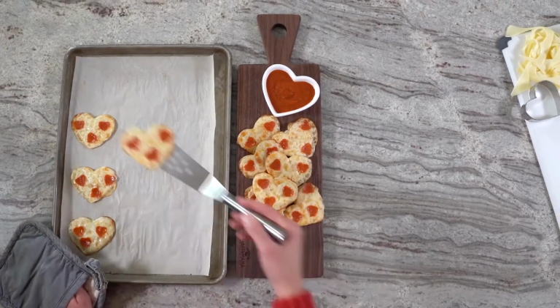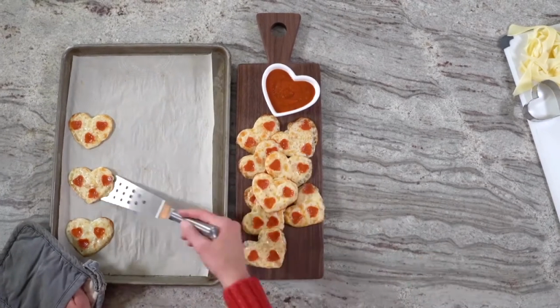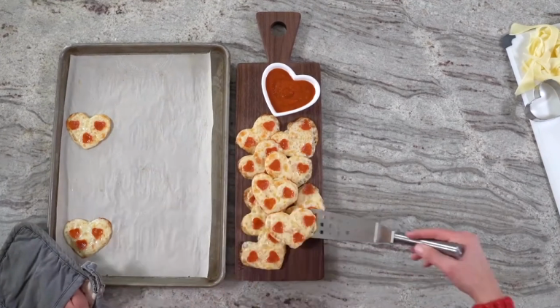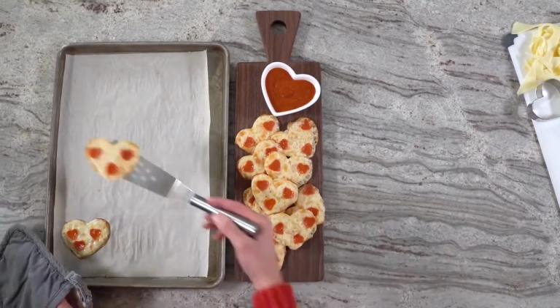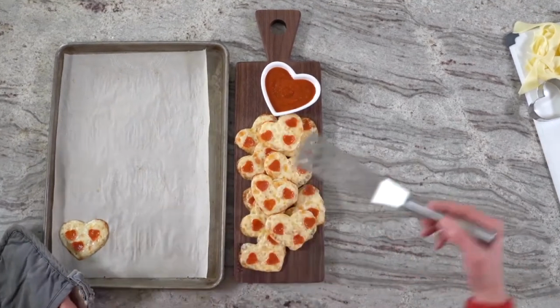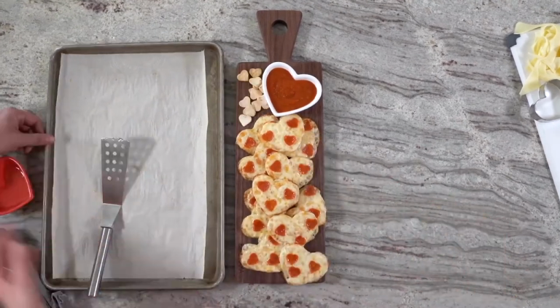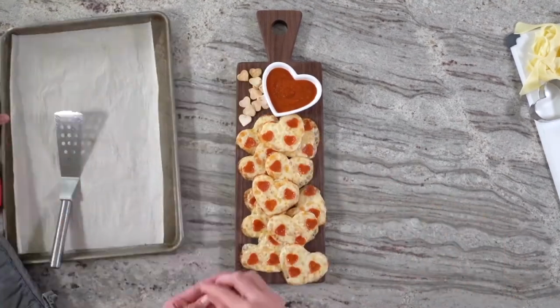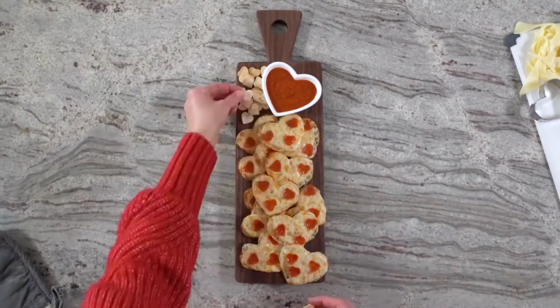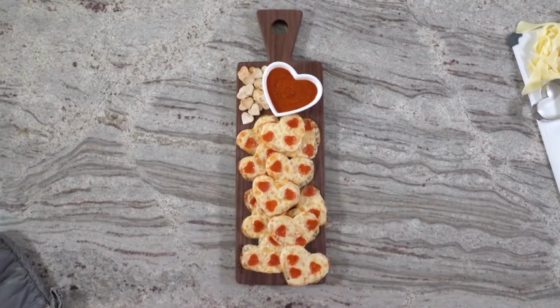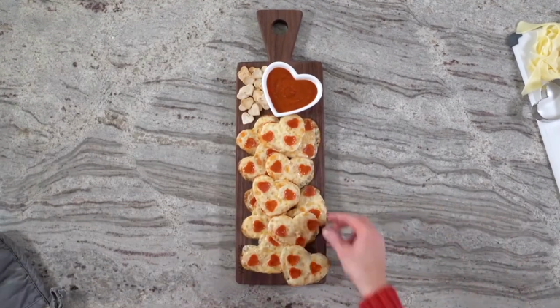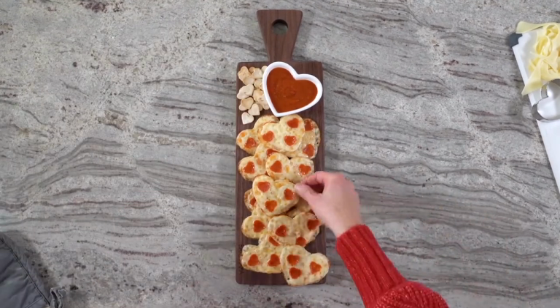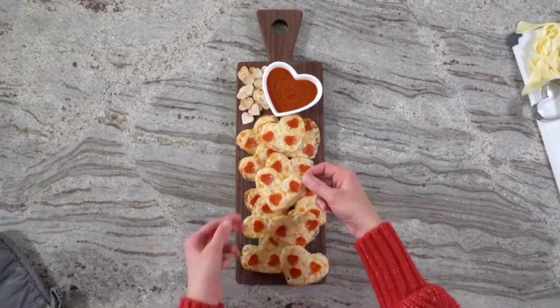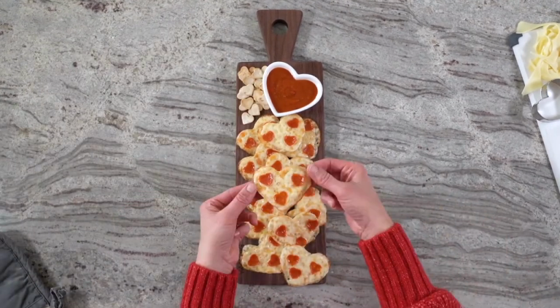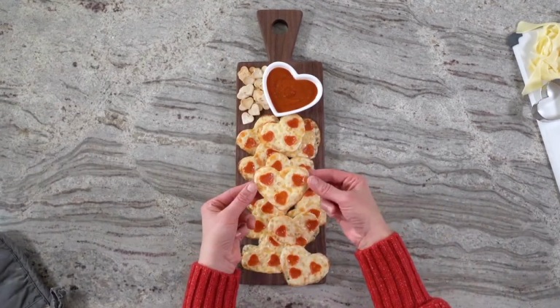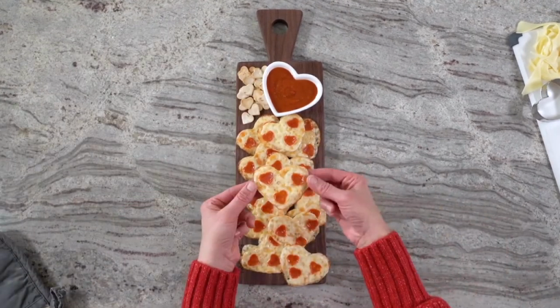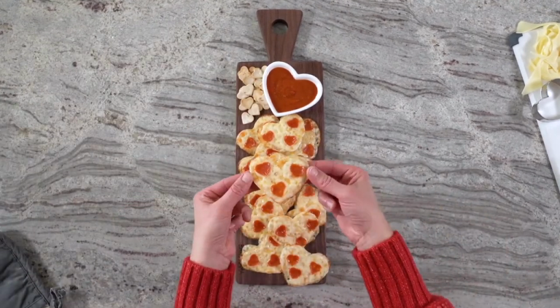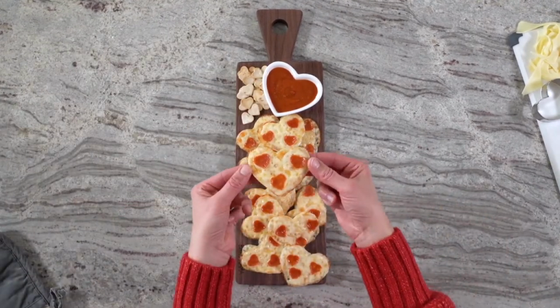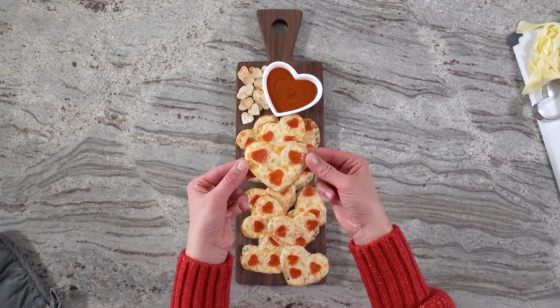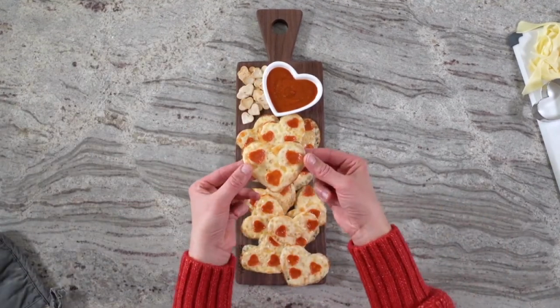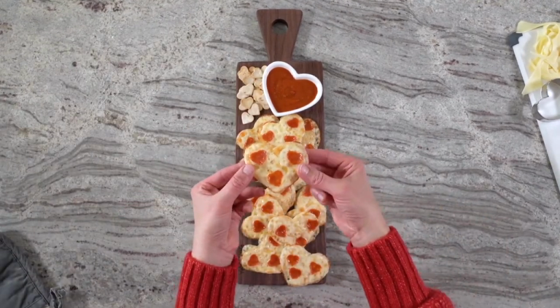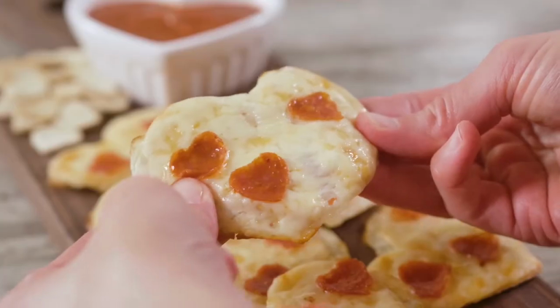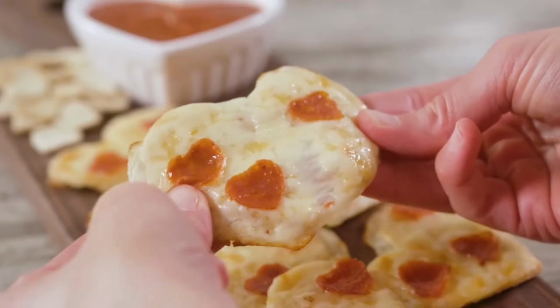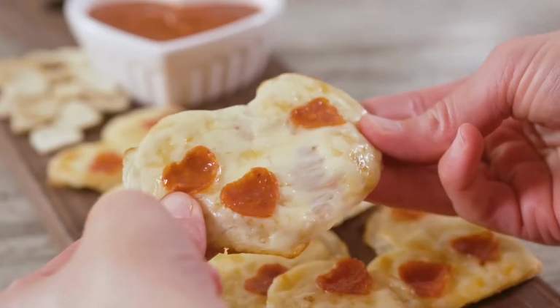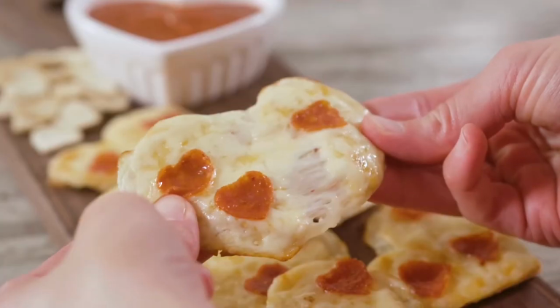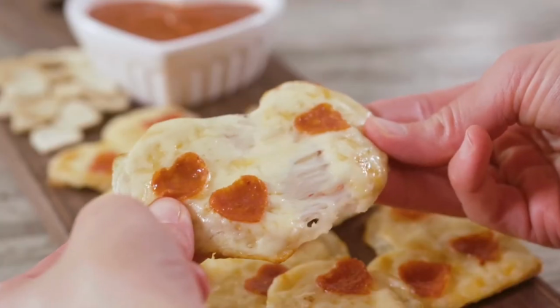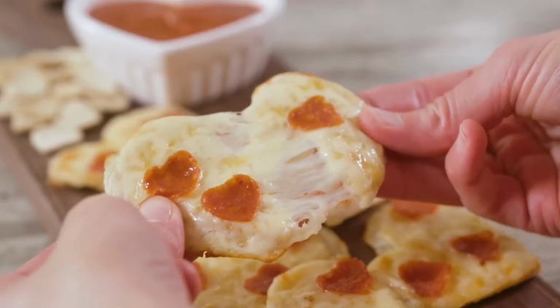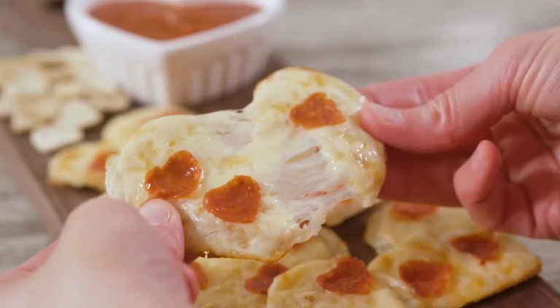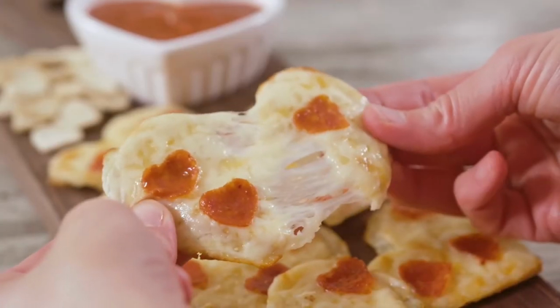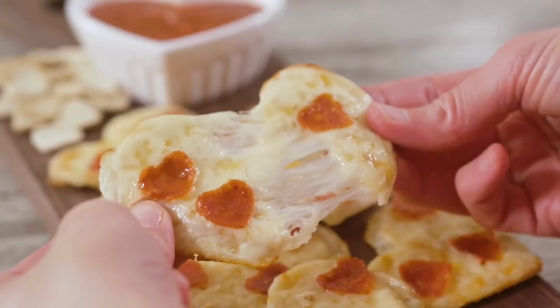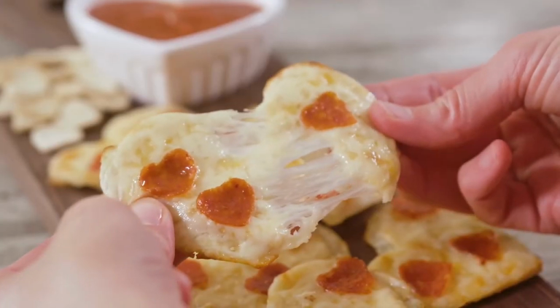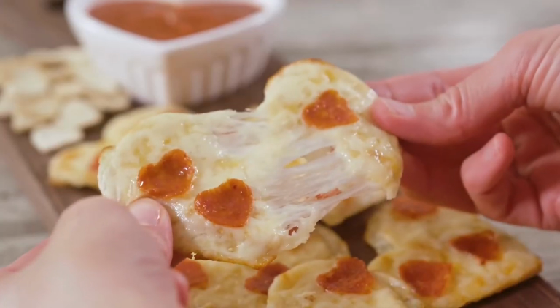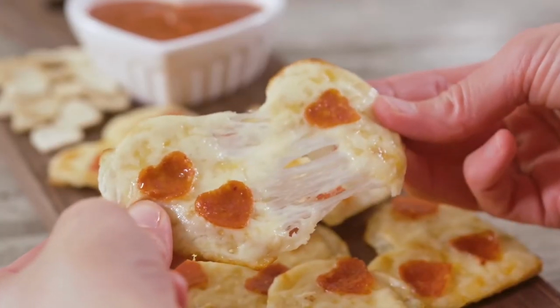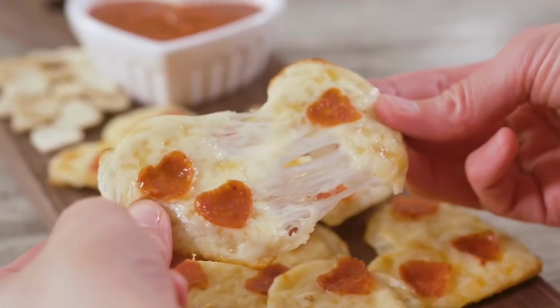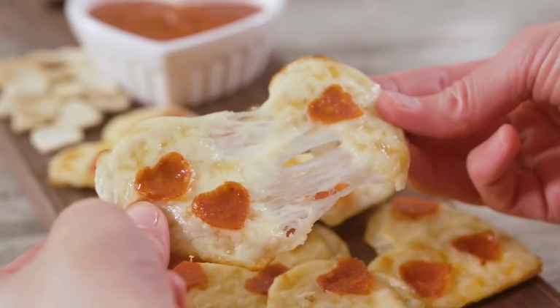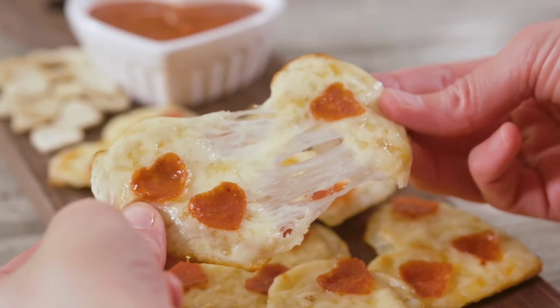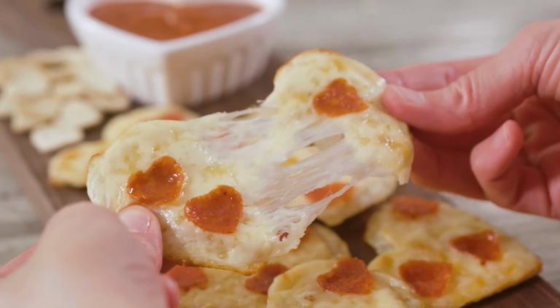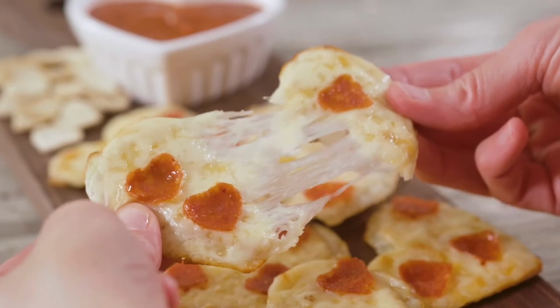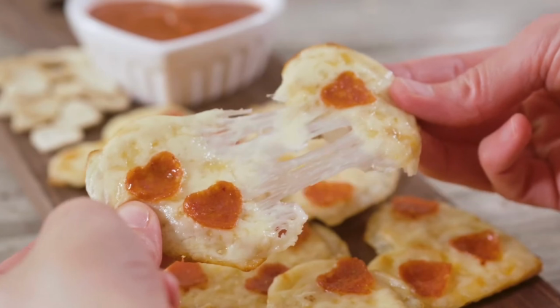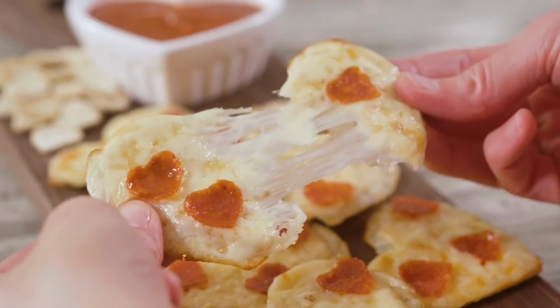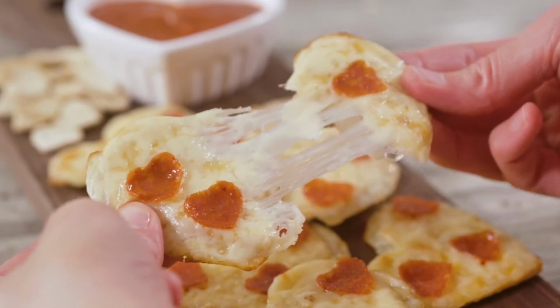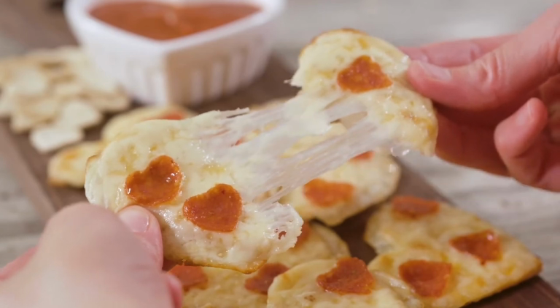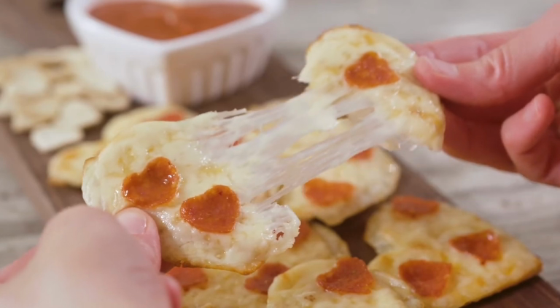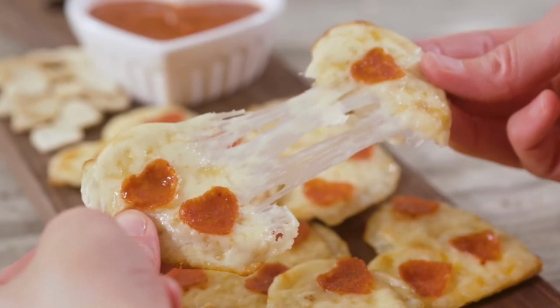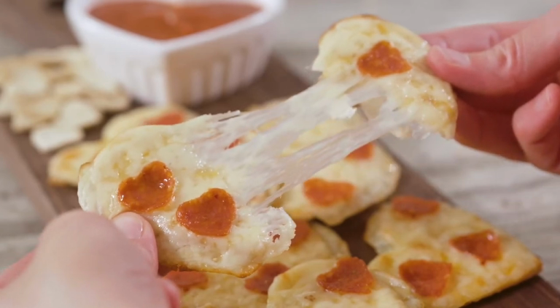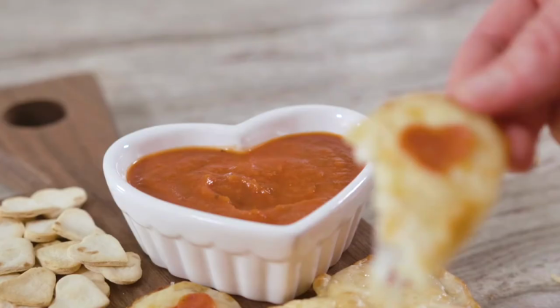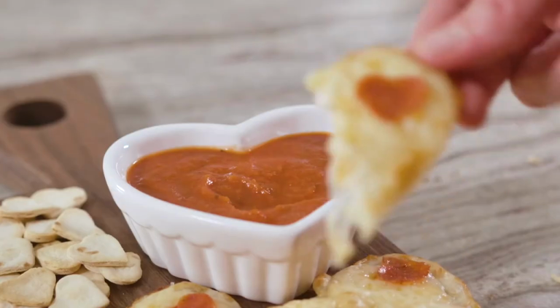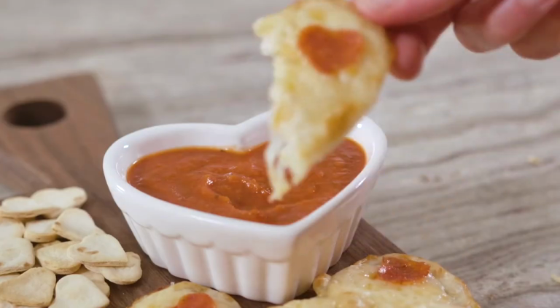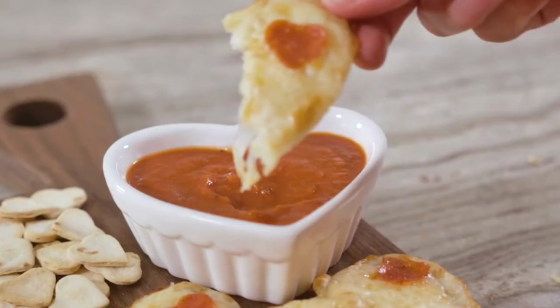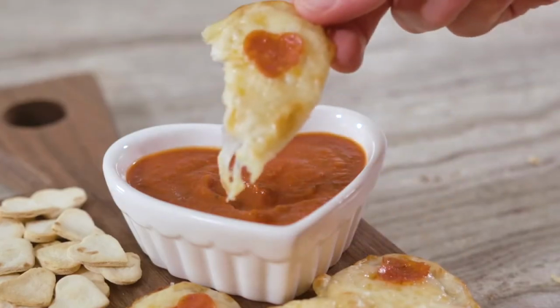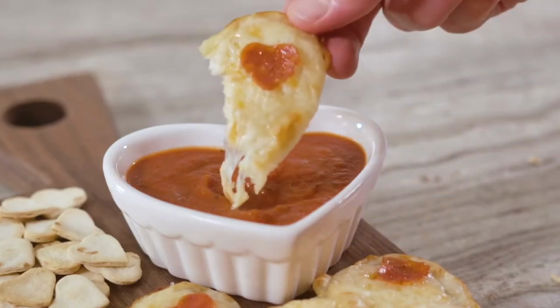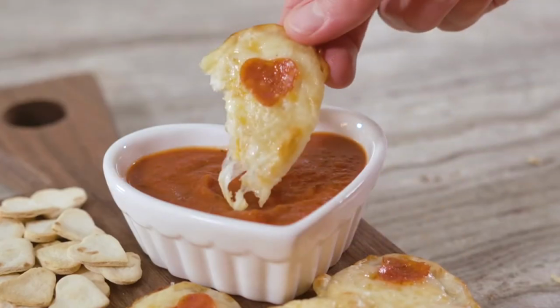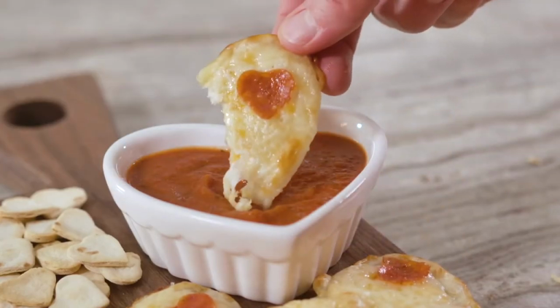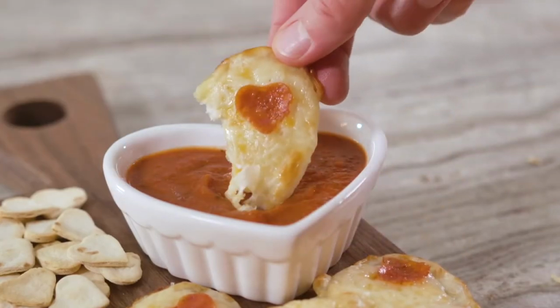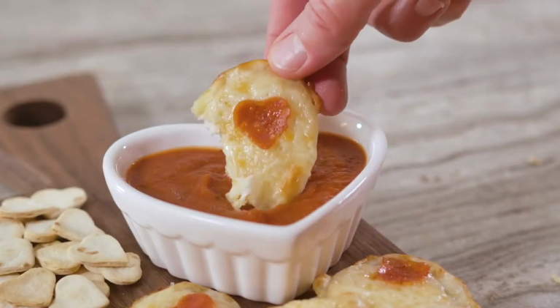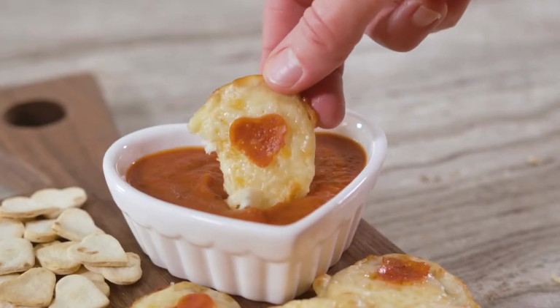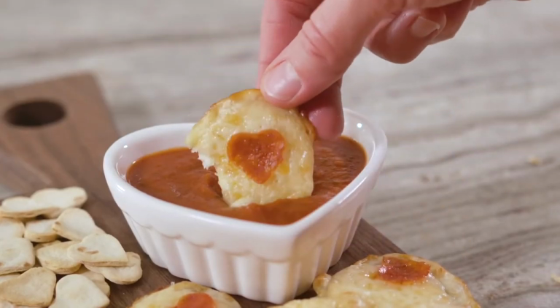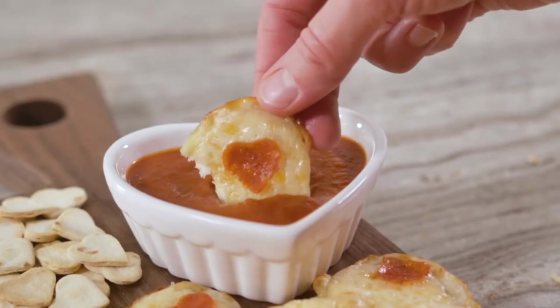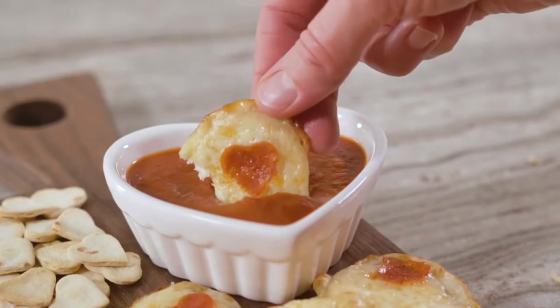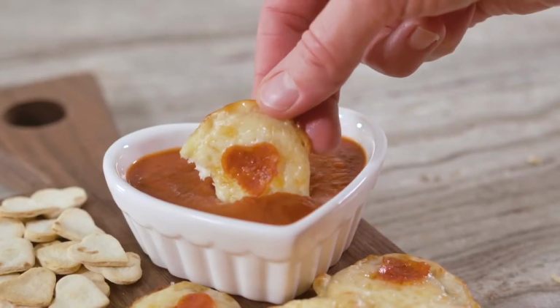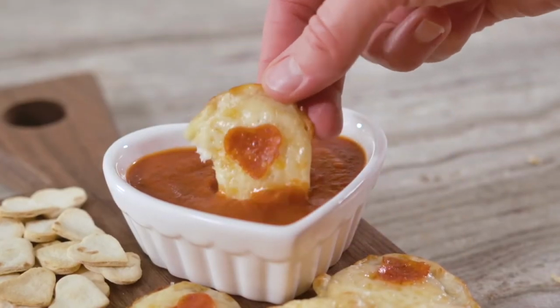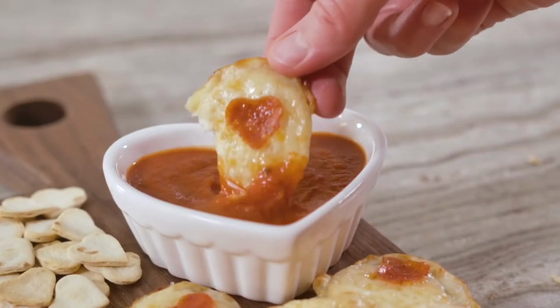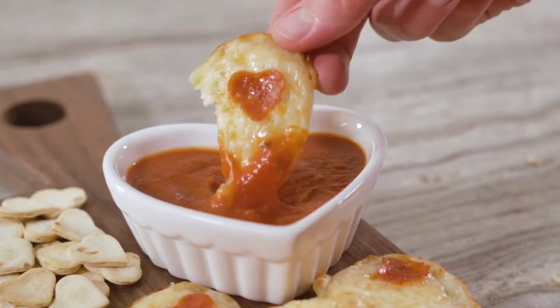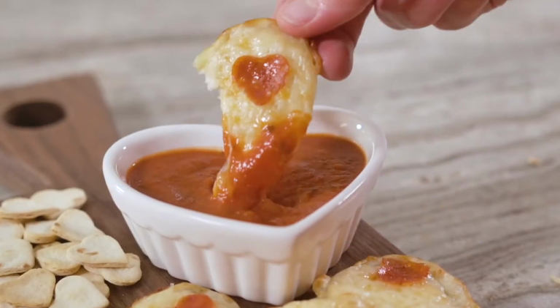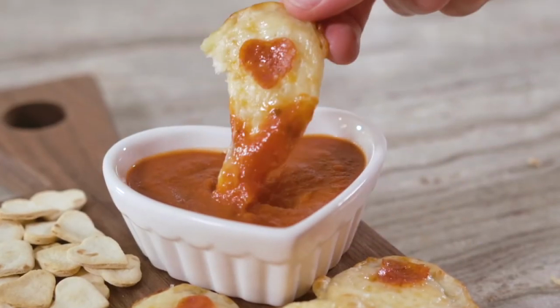Serve with pizza or marinara sauce for dipping. So easy, super cute, and really yummy. Now that's true love!